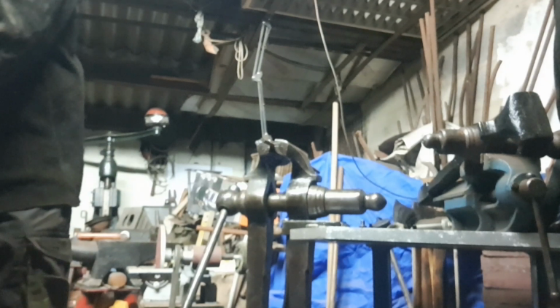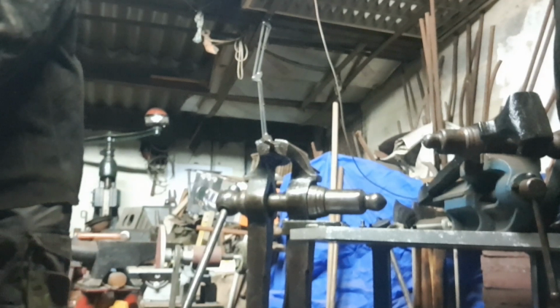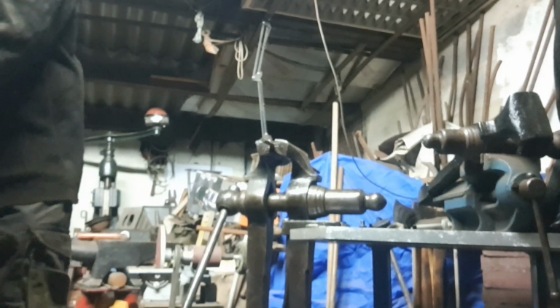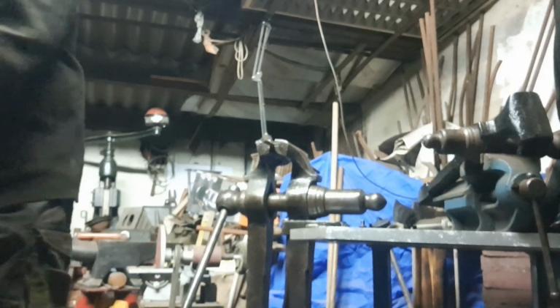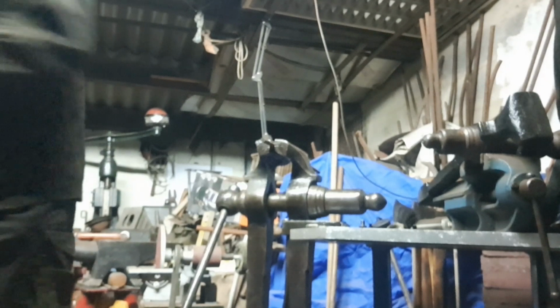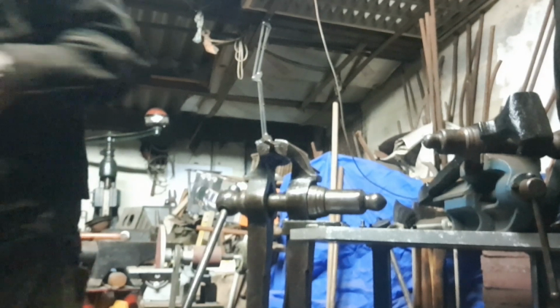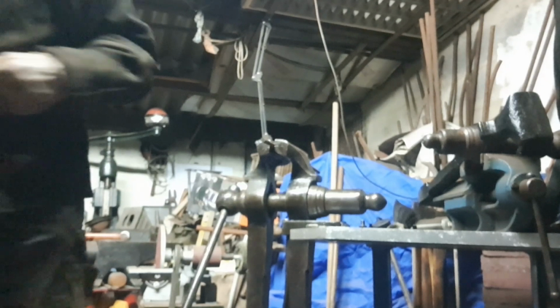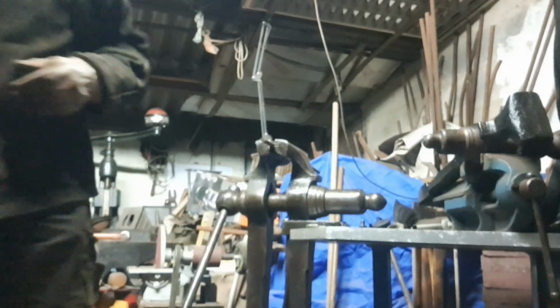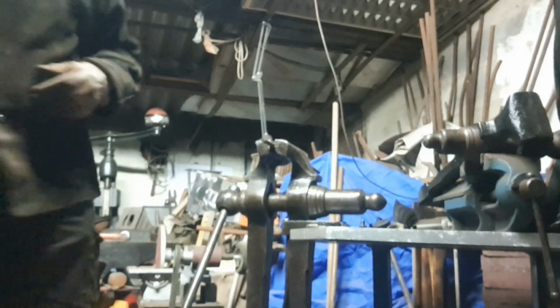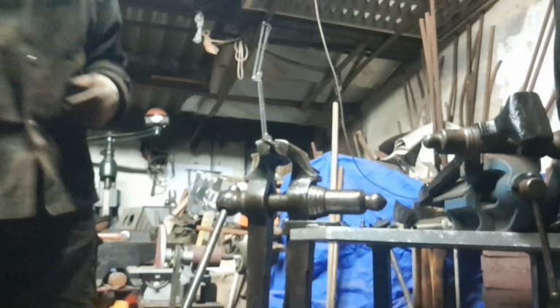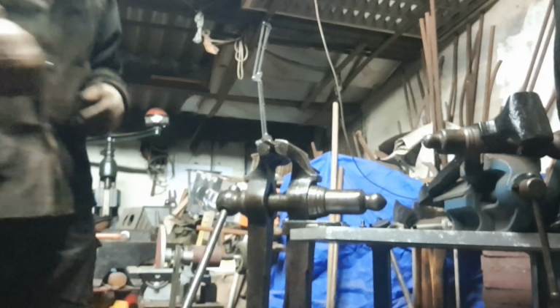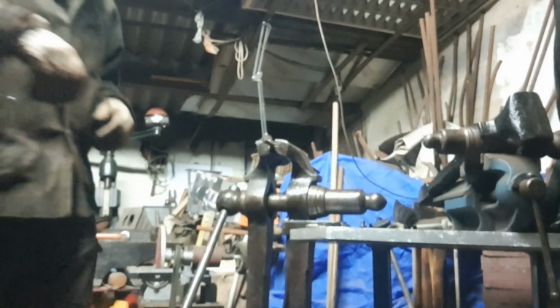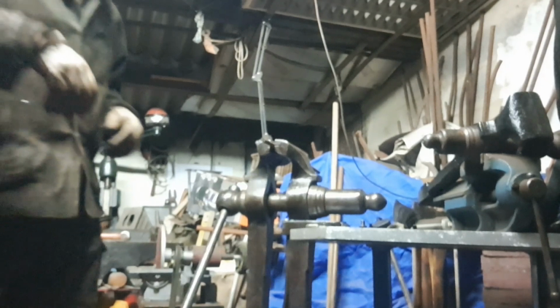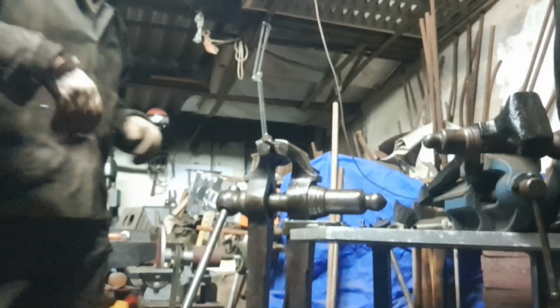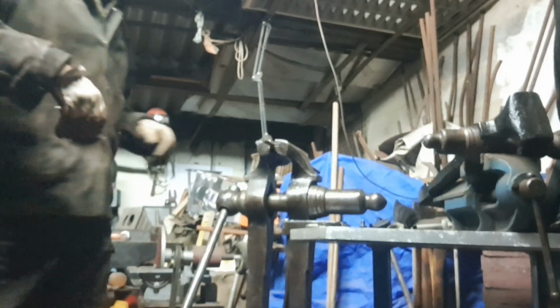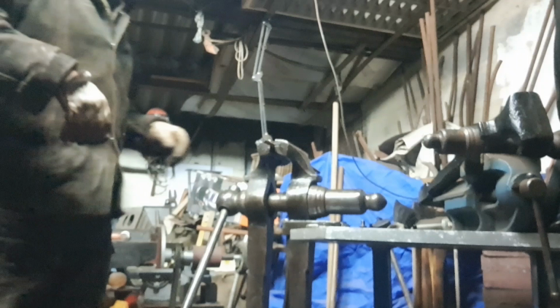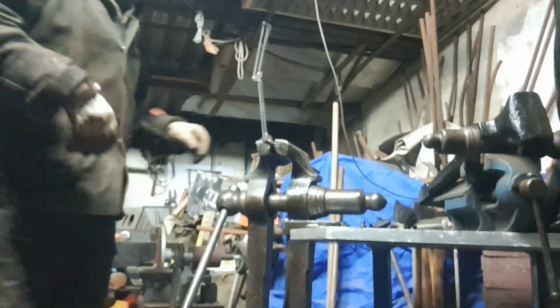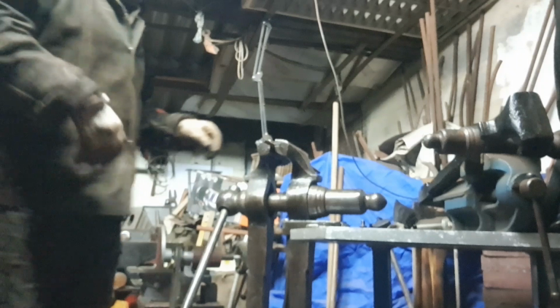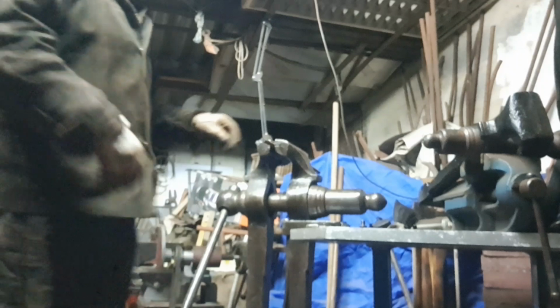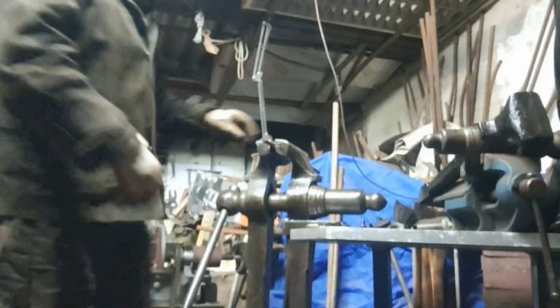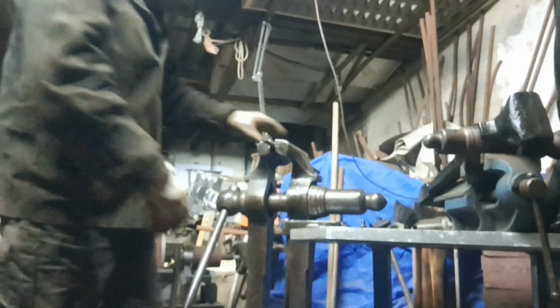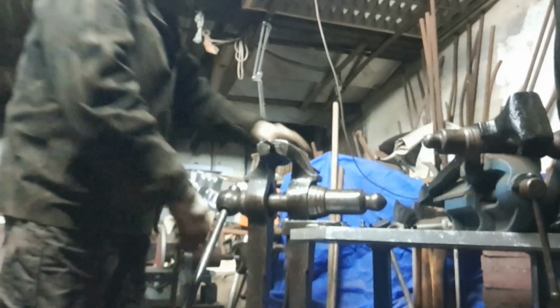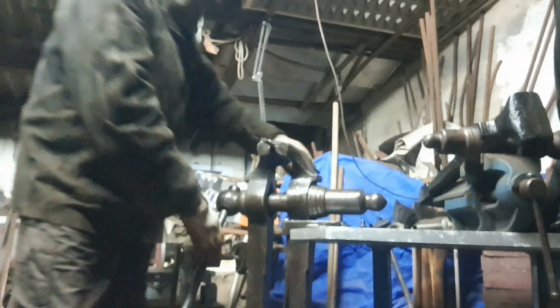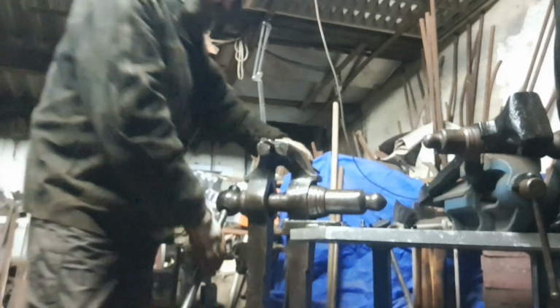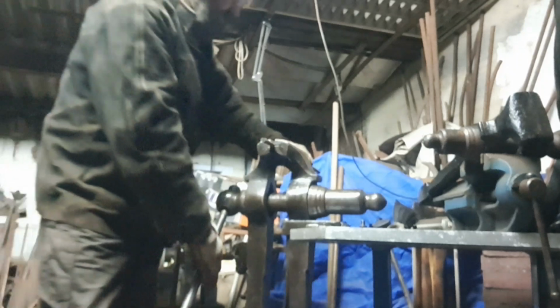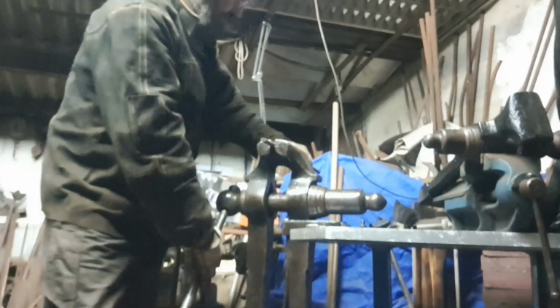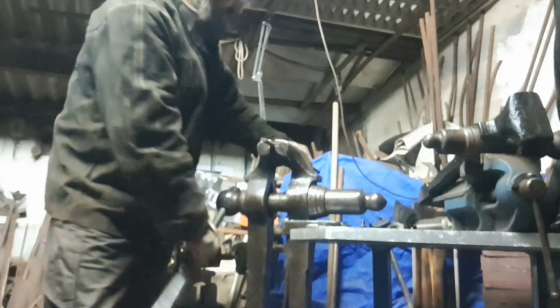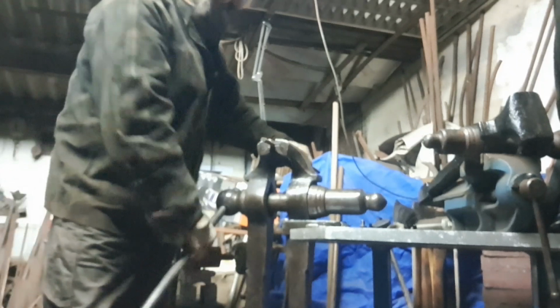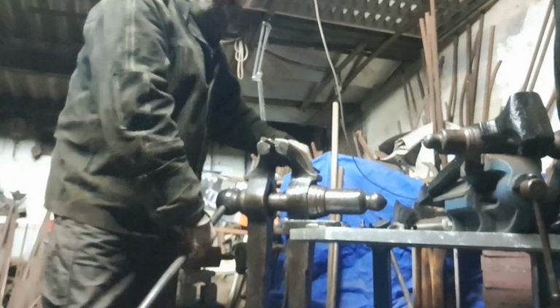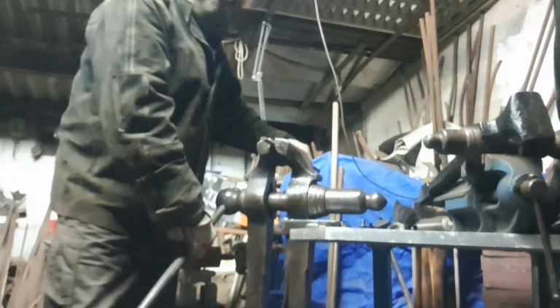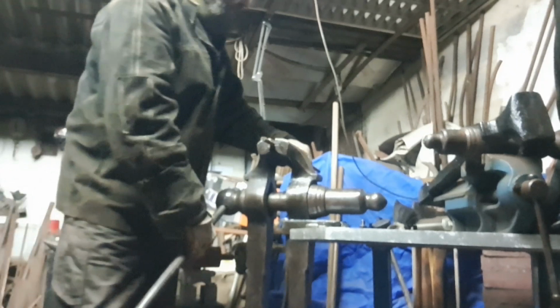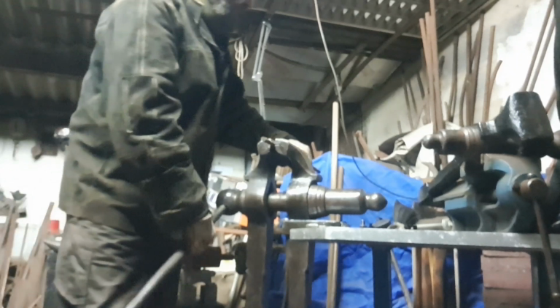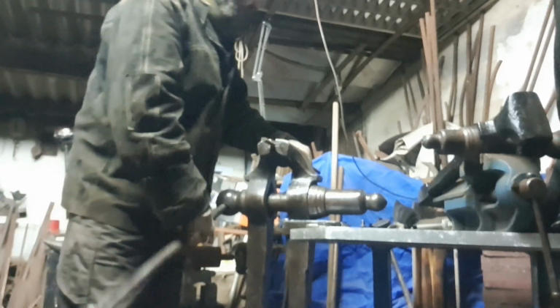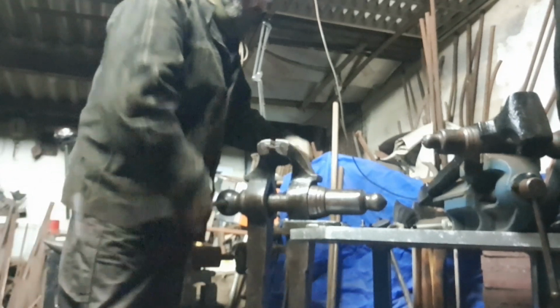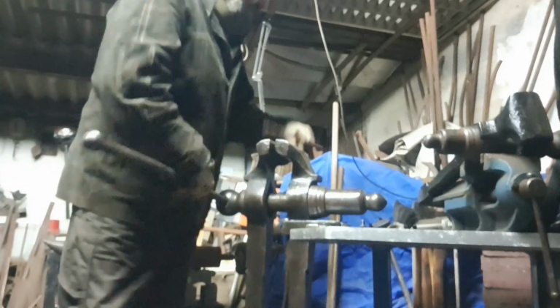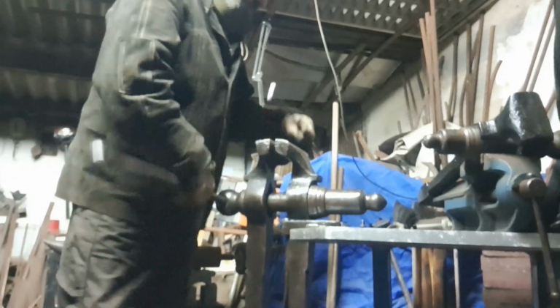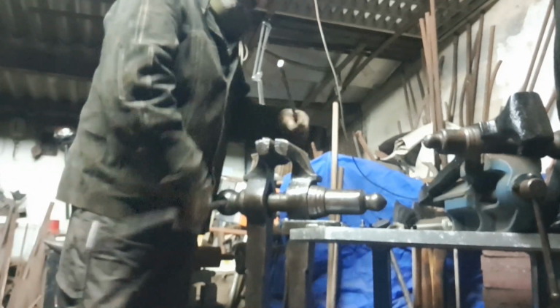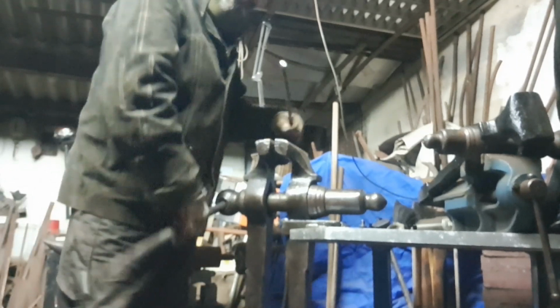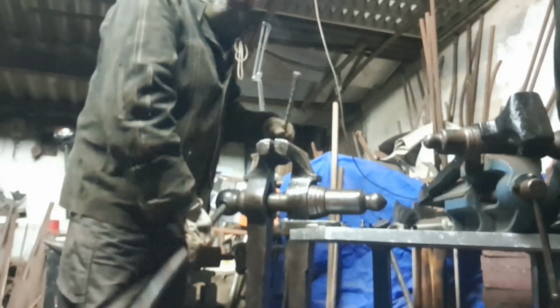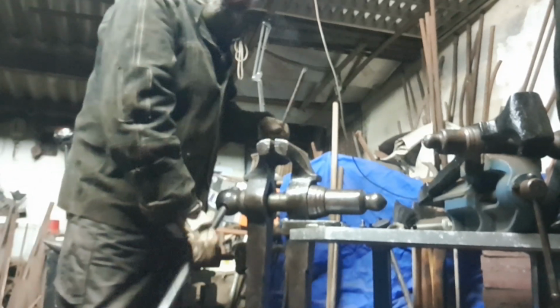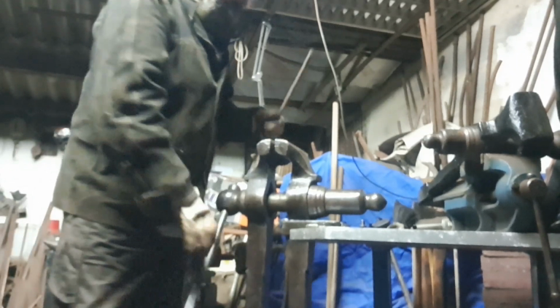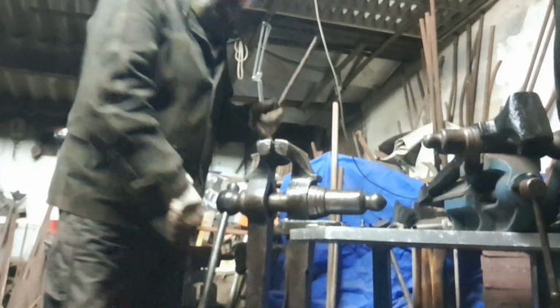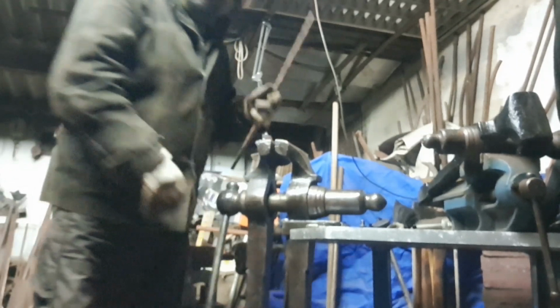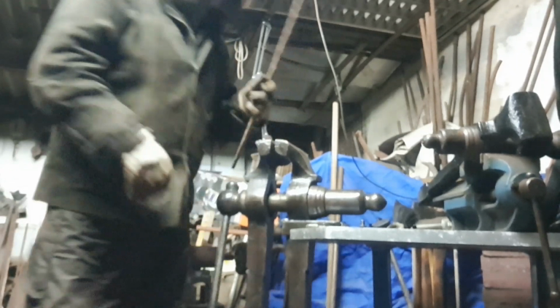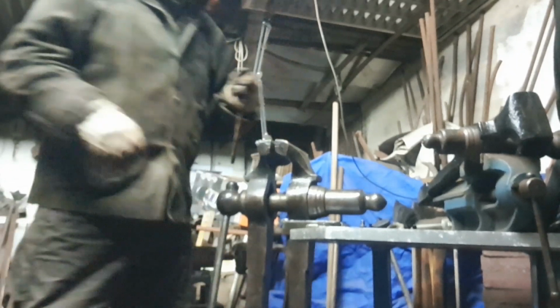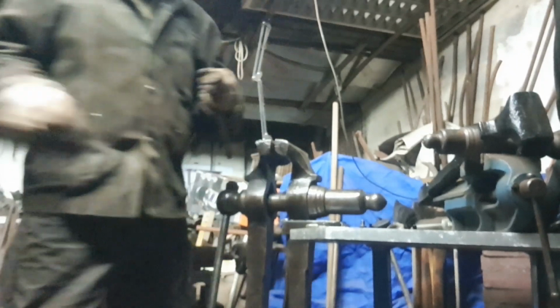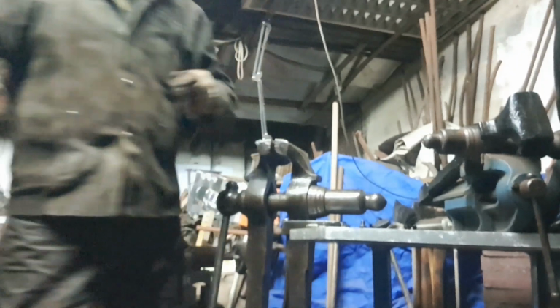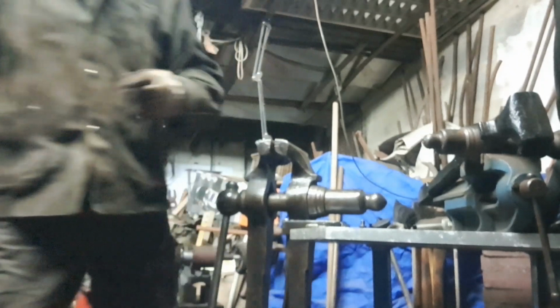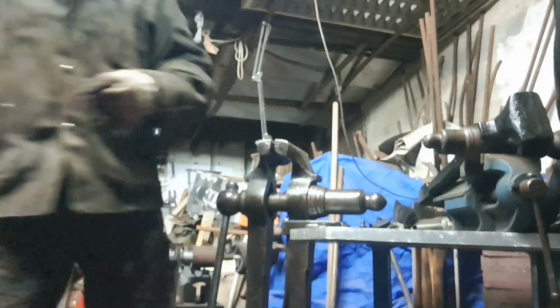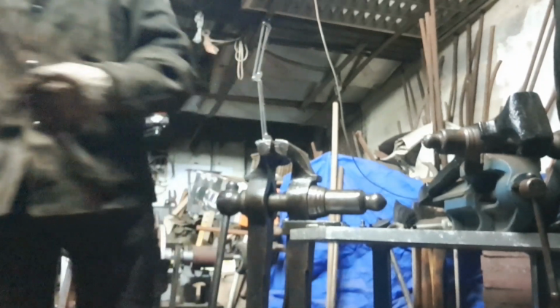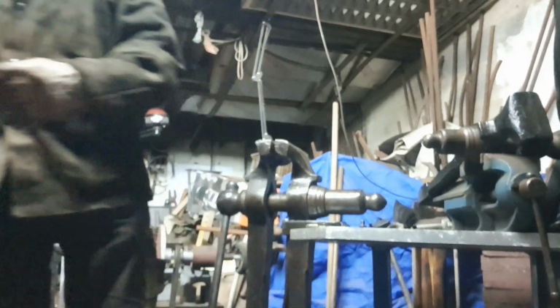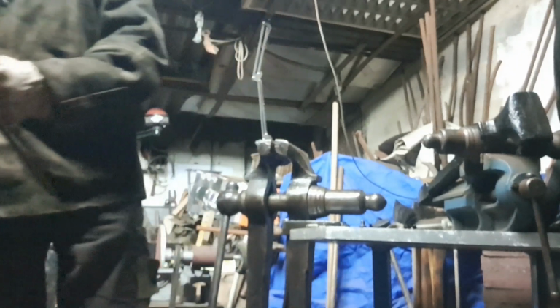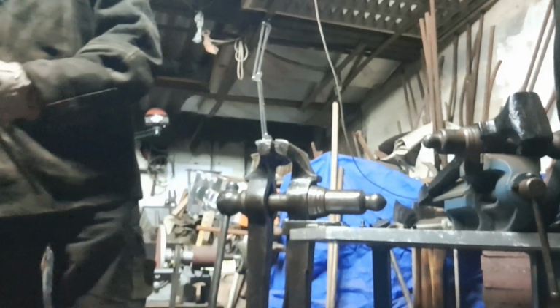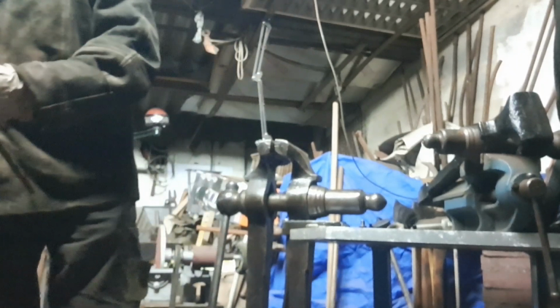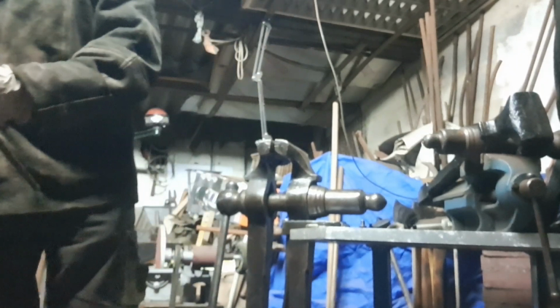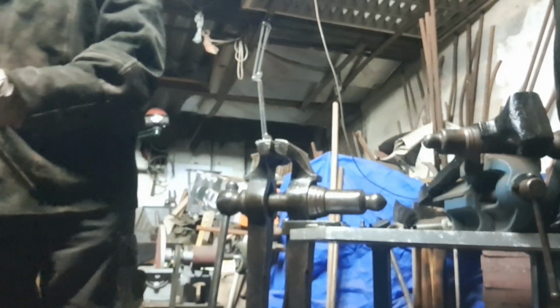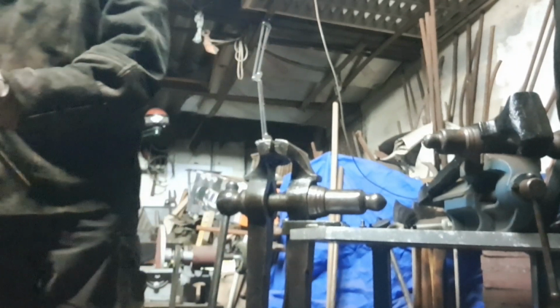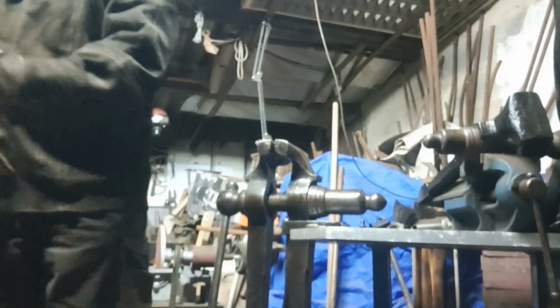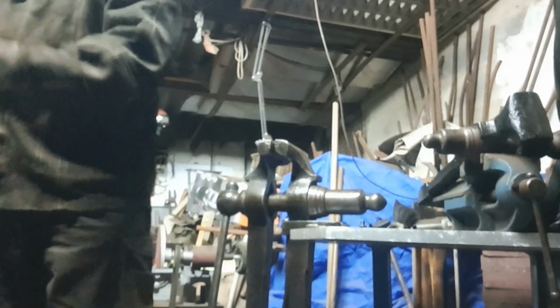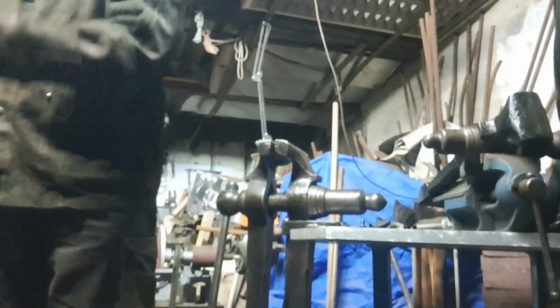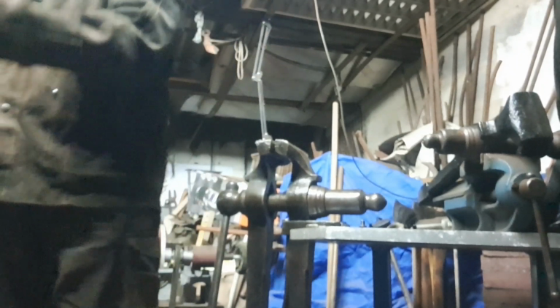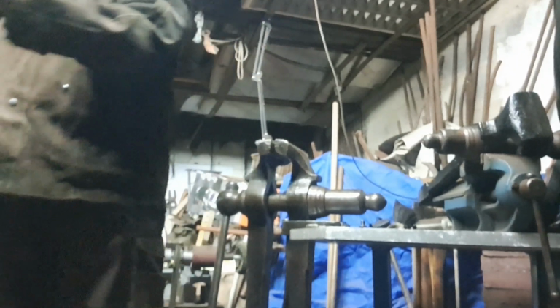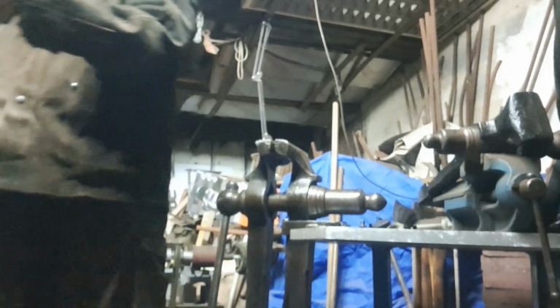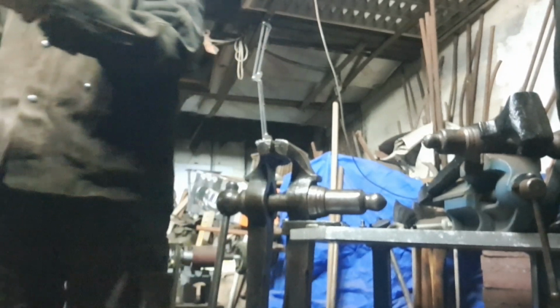If I'm getting the measurements right I should have three legs the same size.